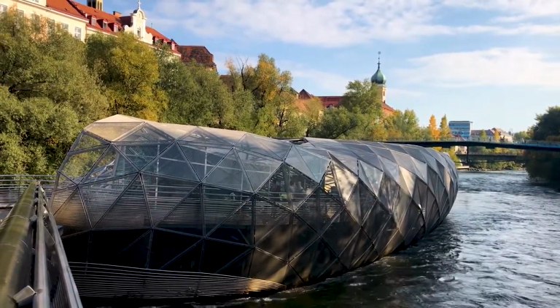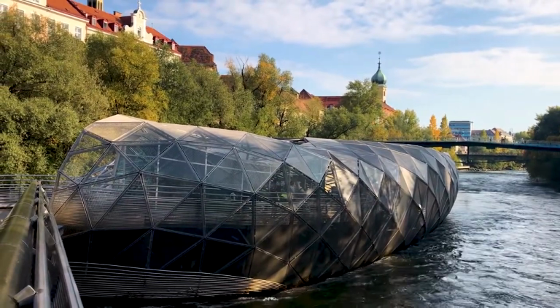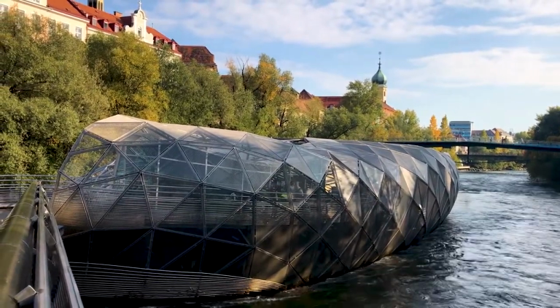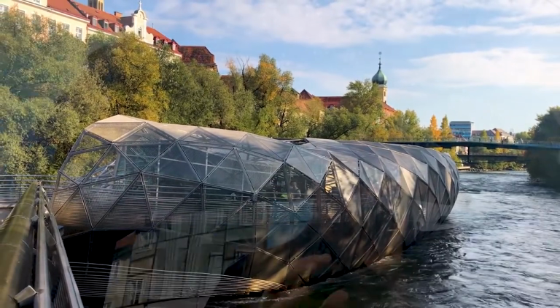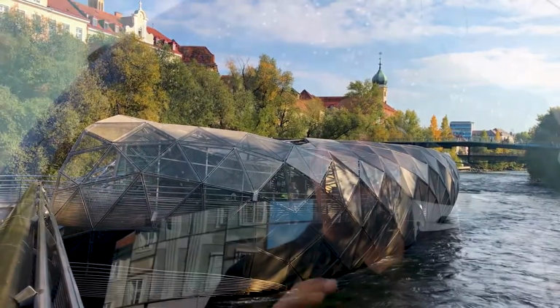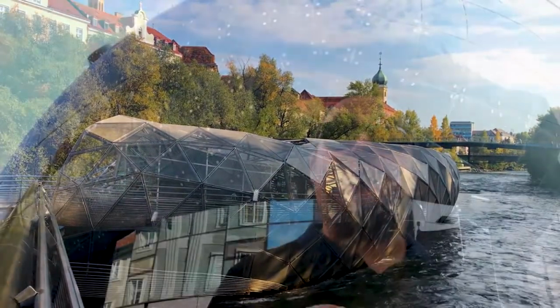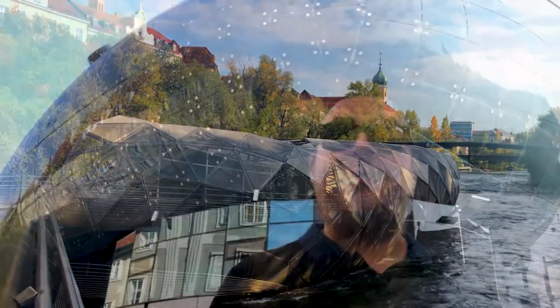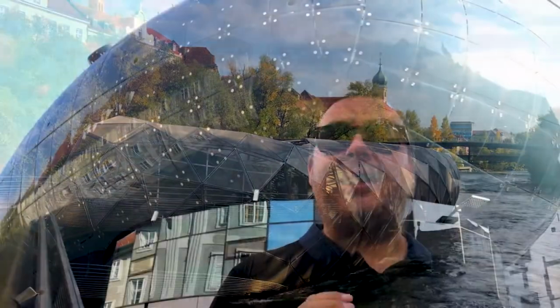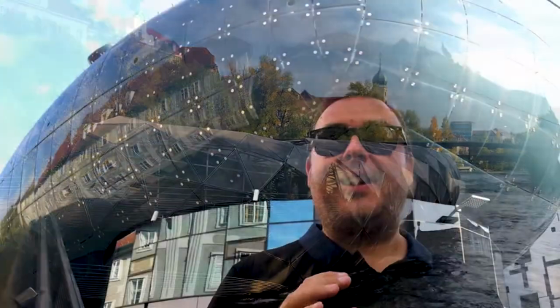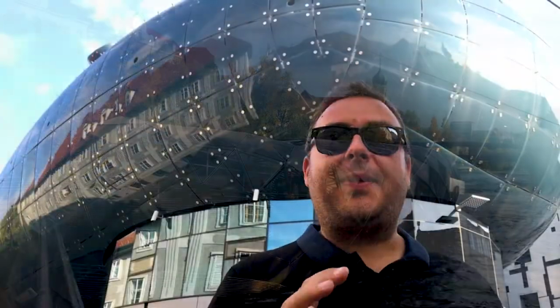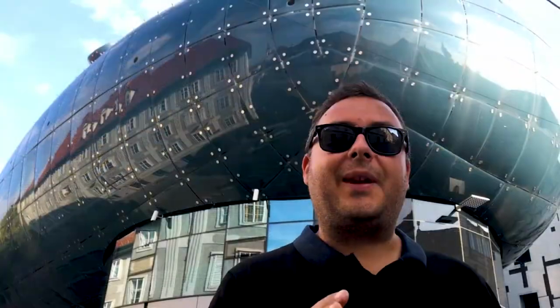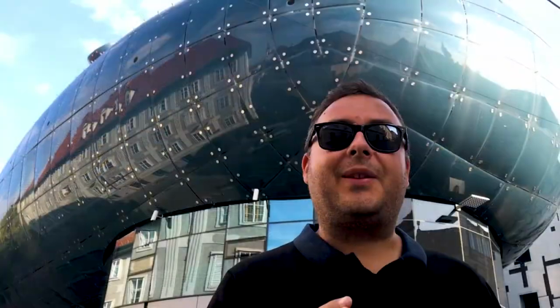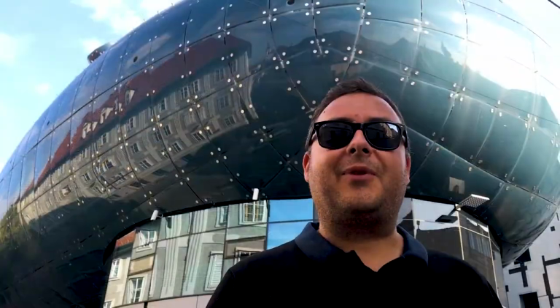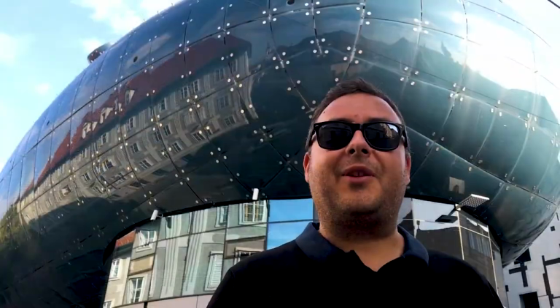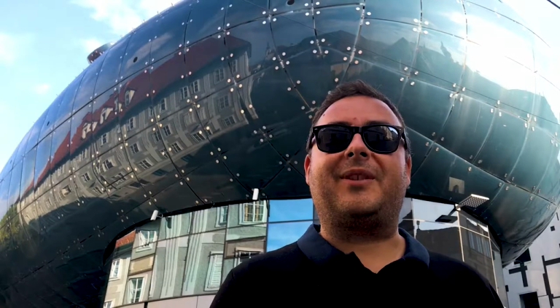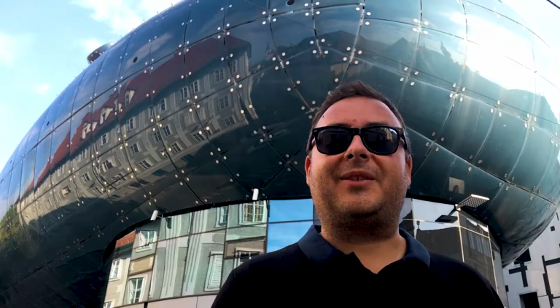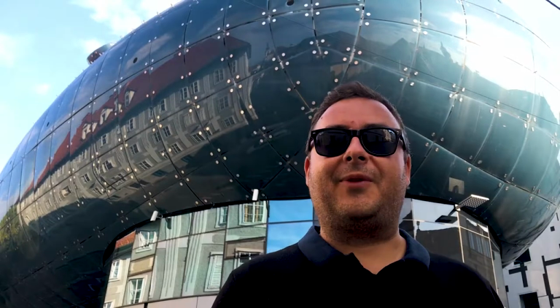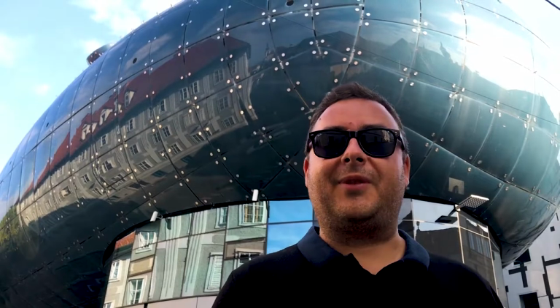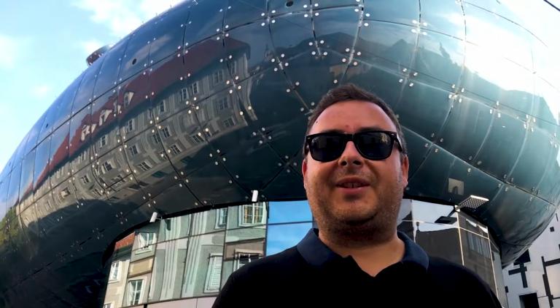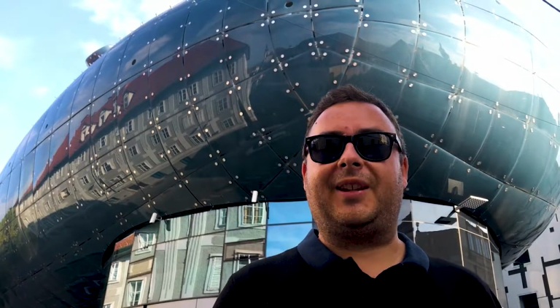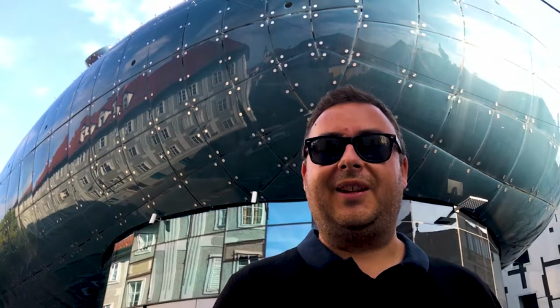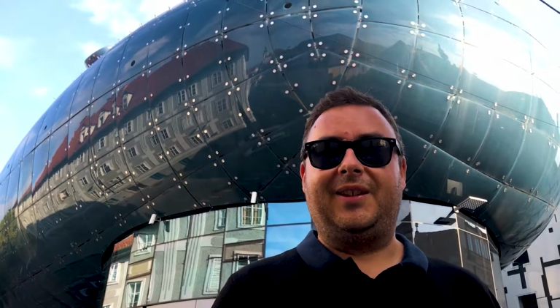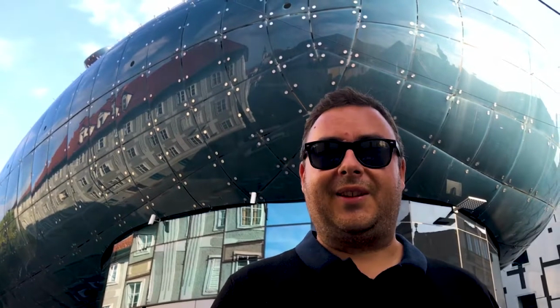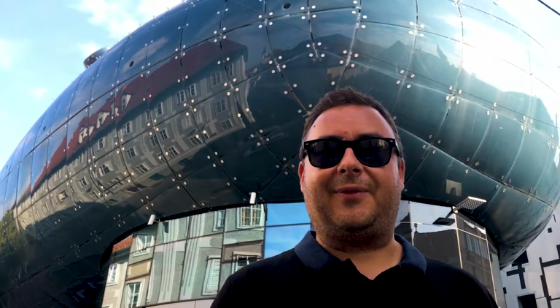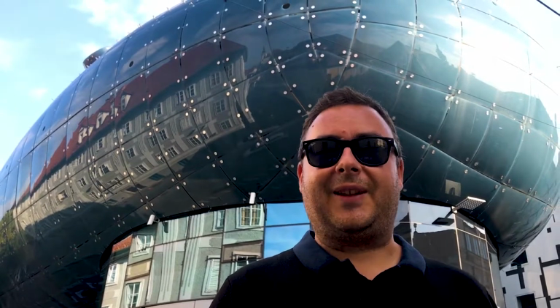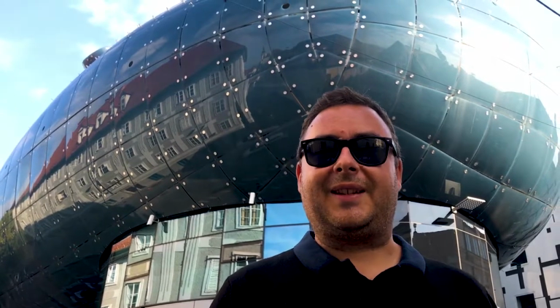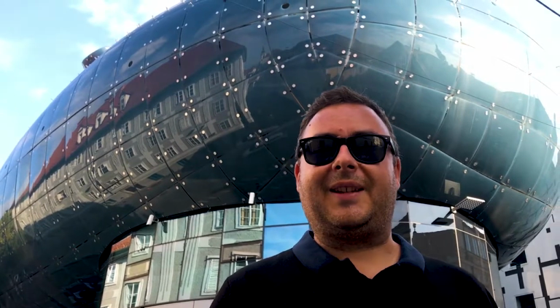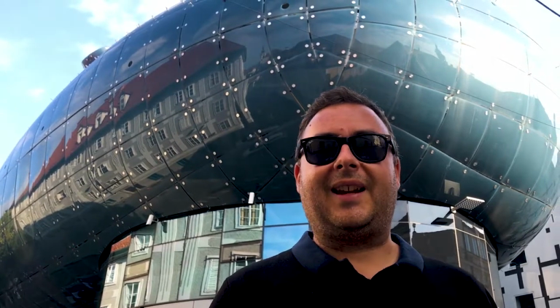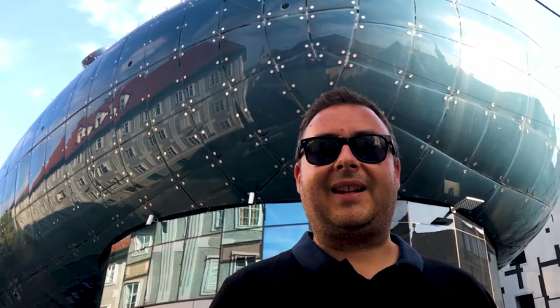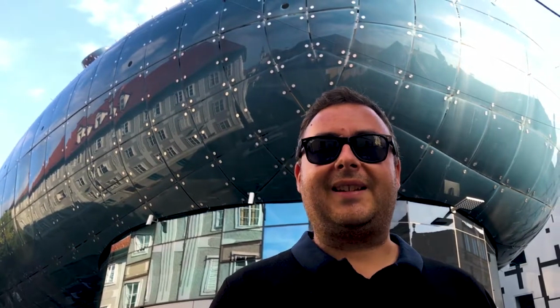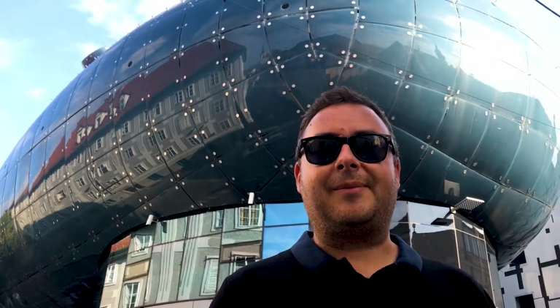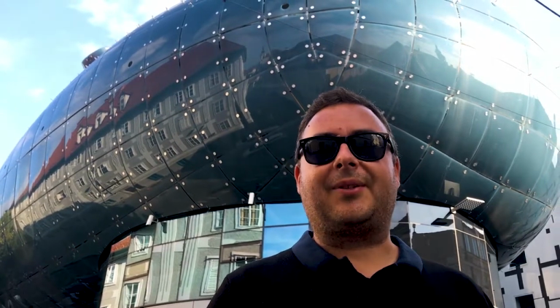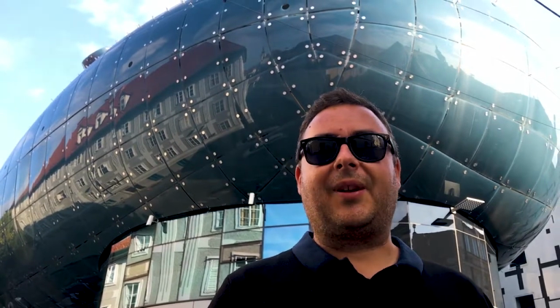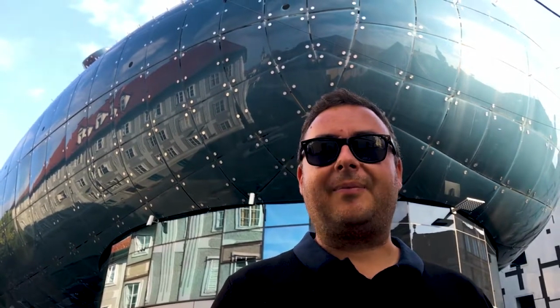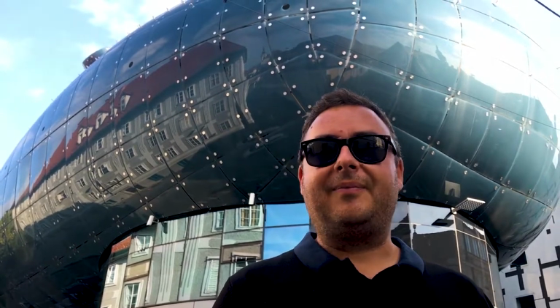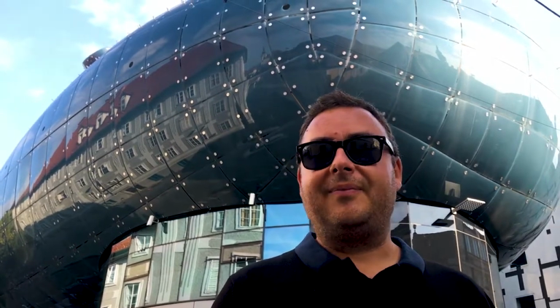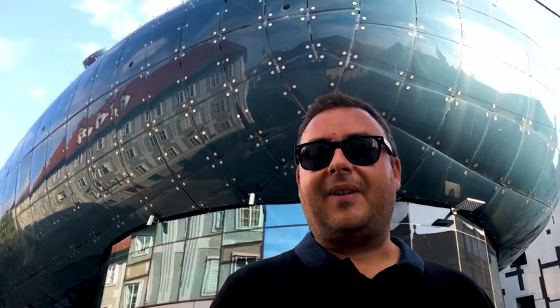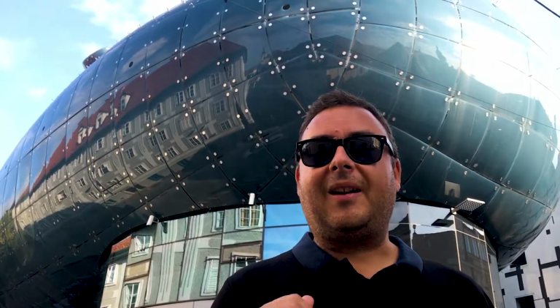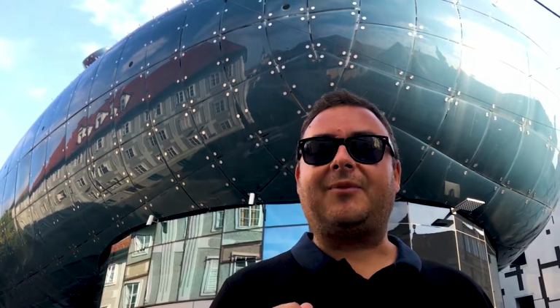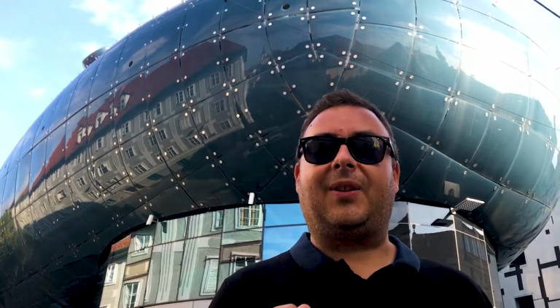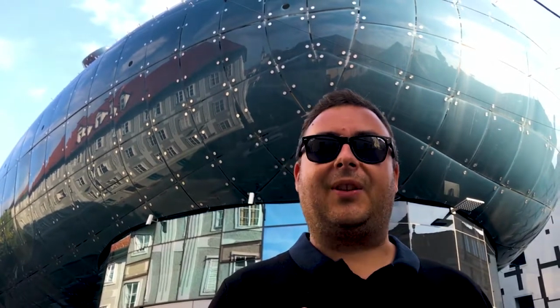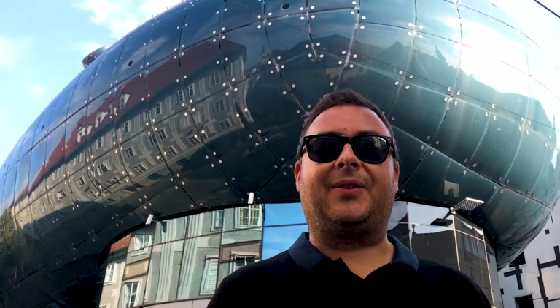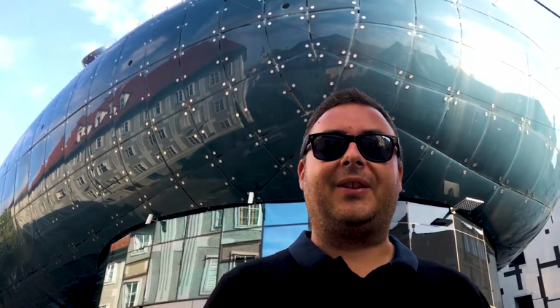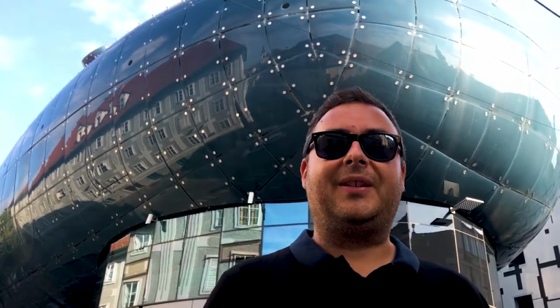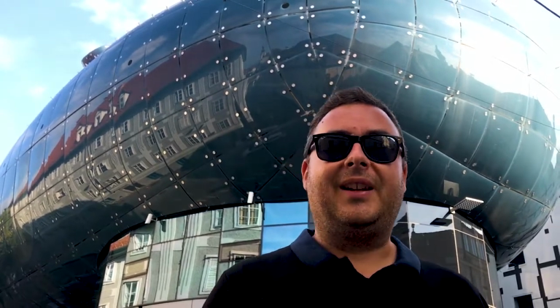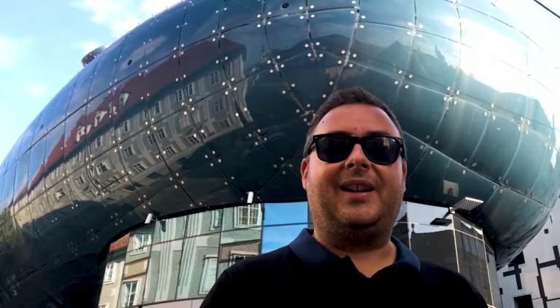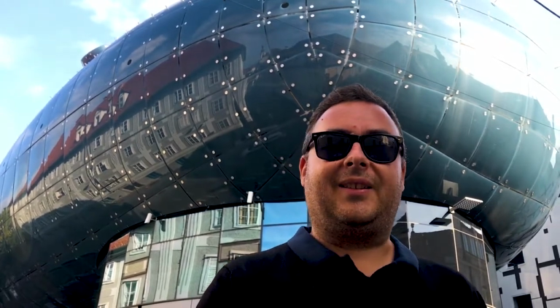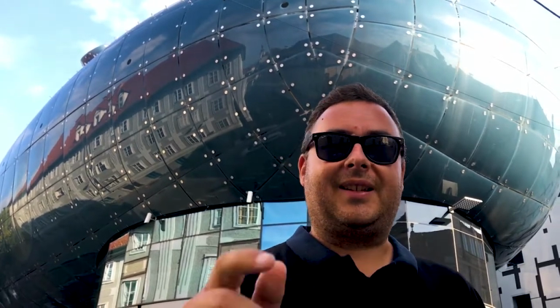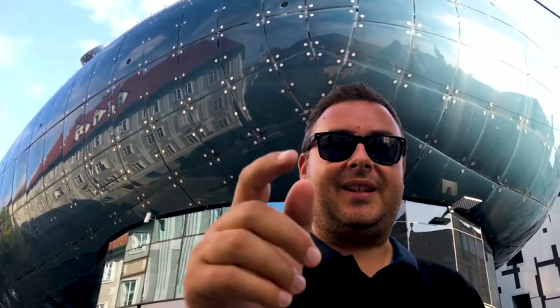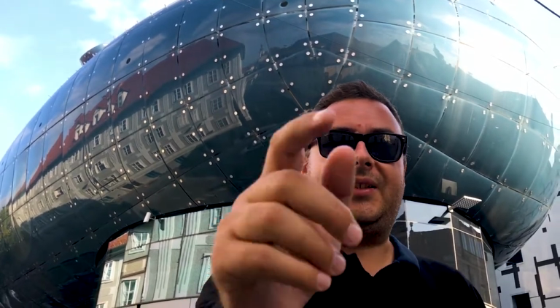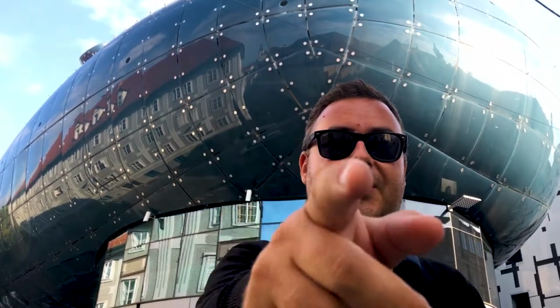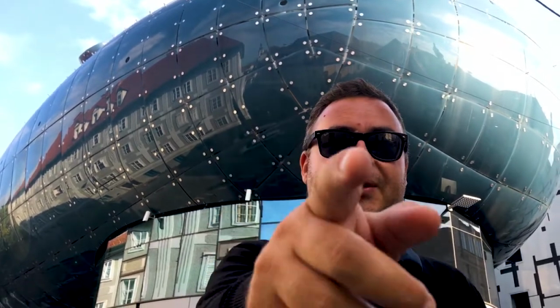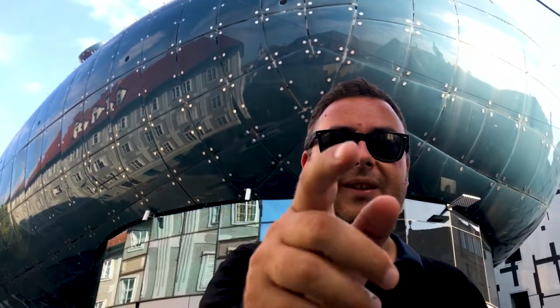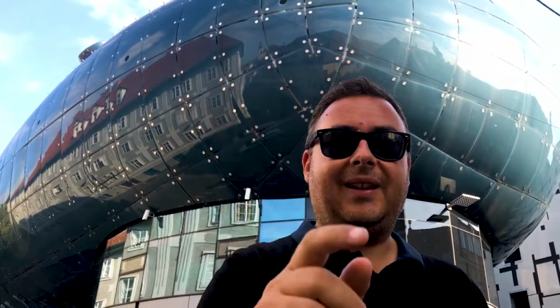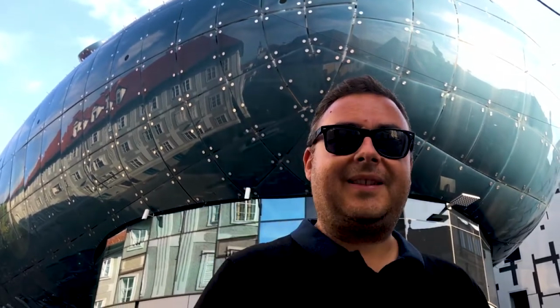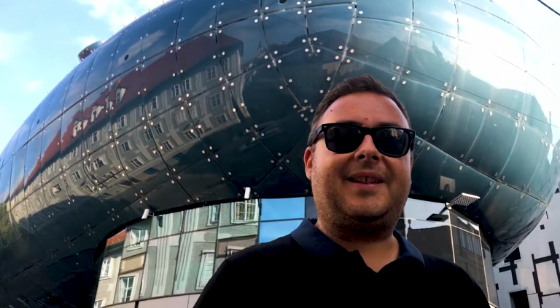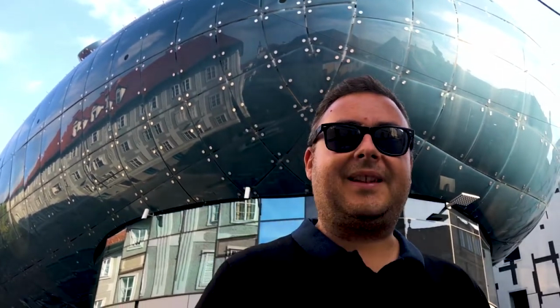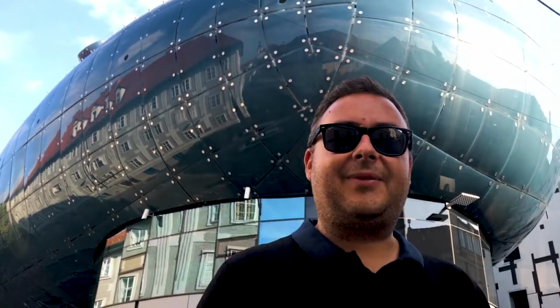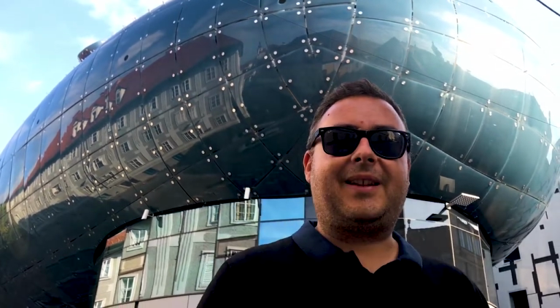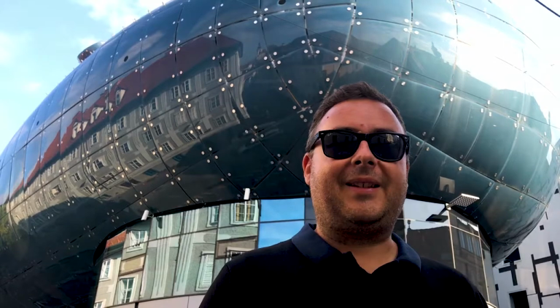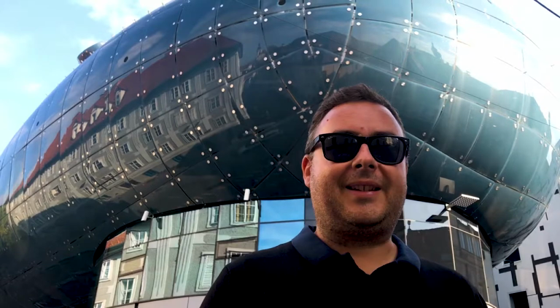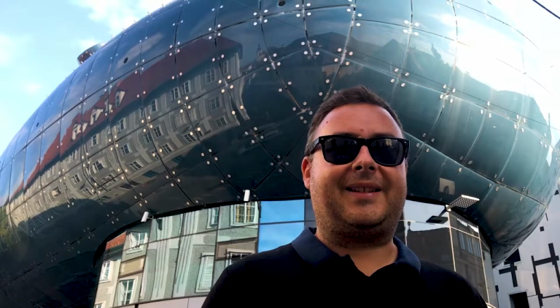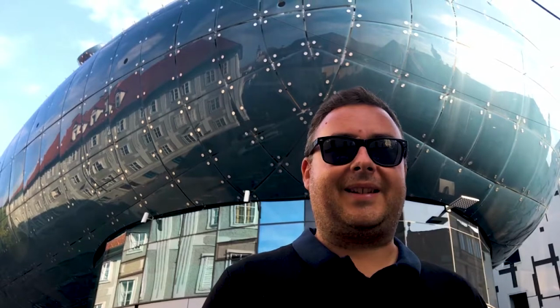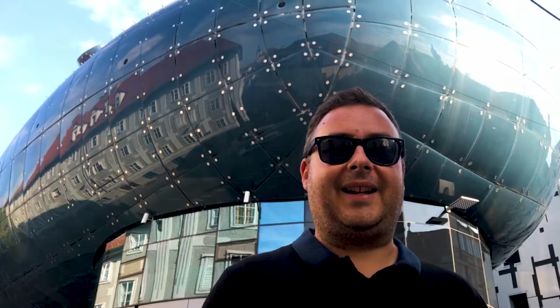But that's it from me. Thank you very much for watching. Don't forget to like and subscribe. I'm Joel on the Road, and I'll see you at the next World Heritage Site.